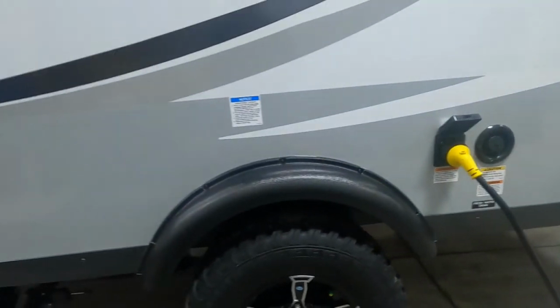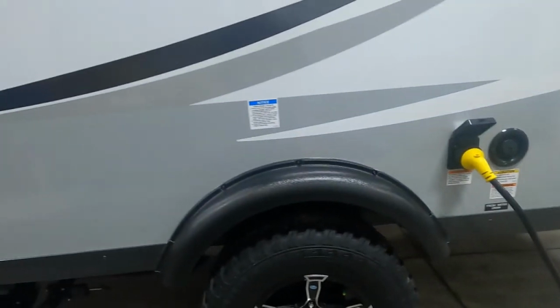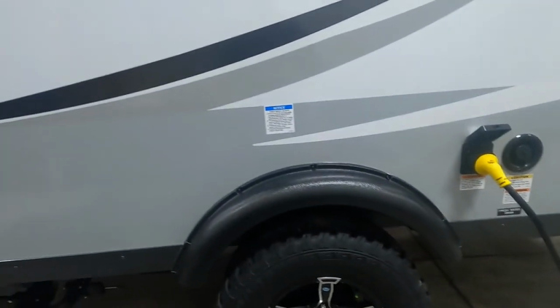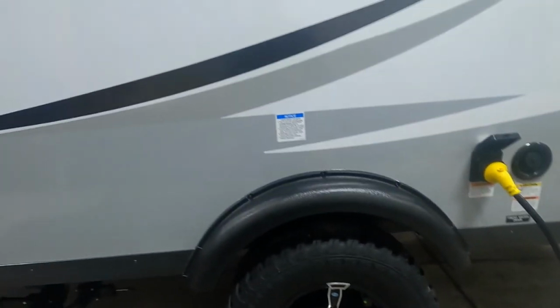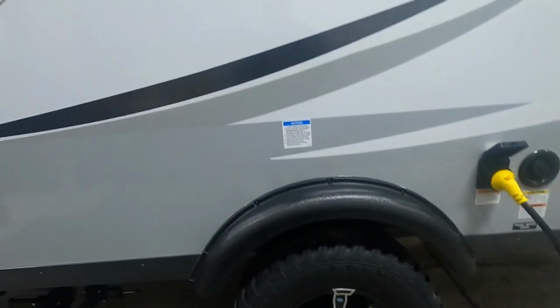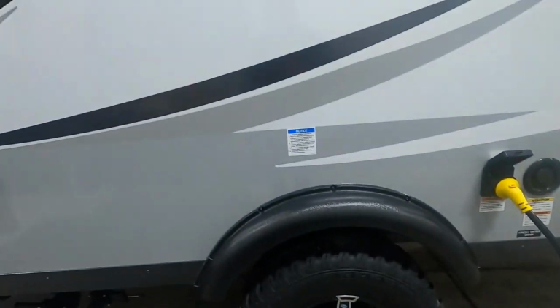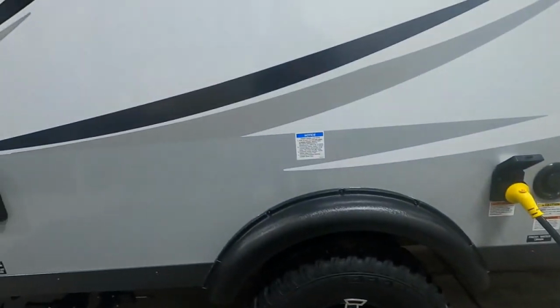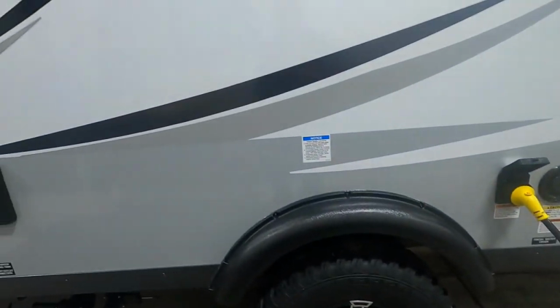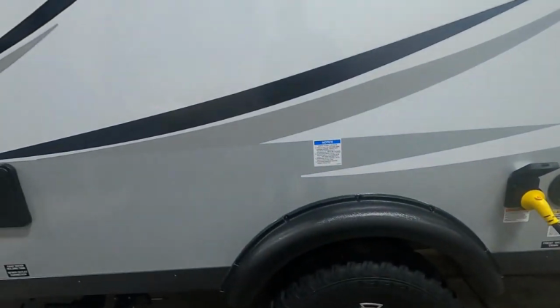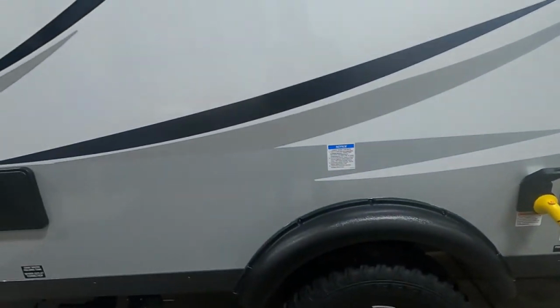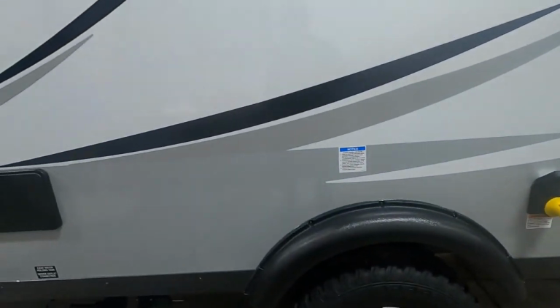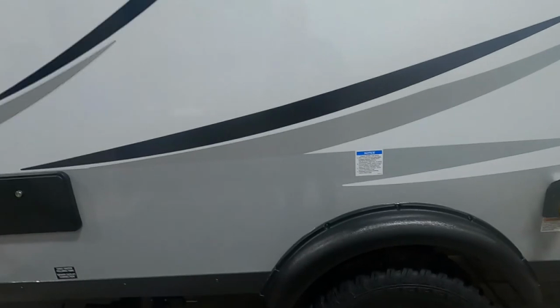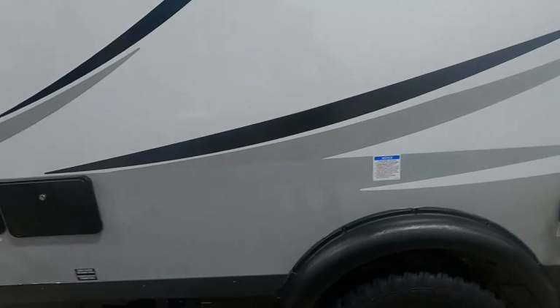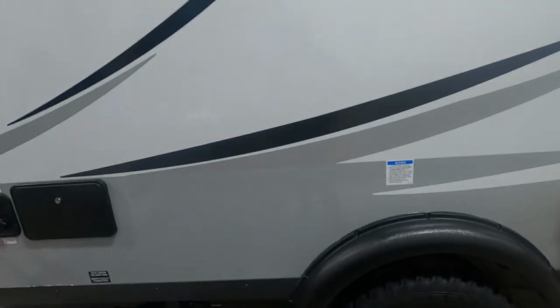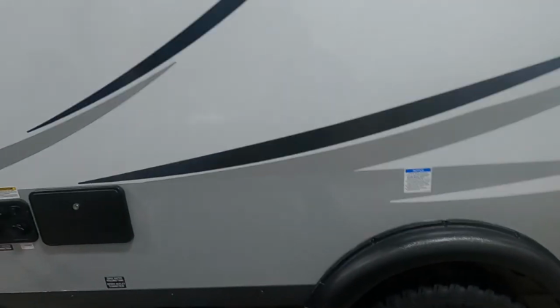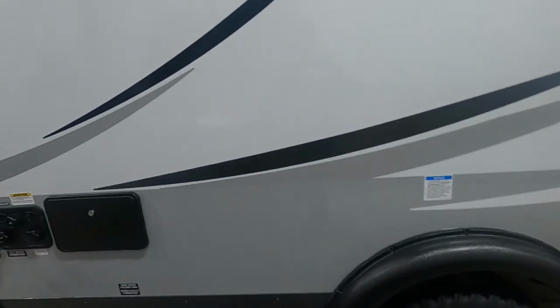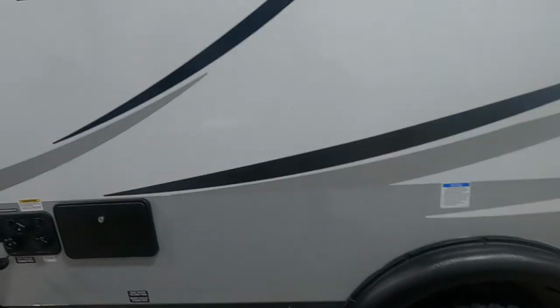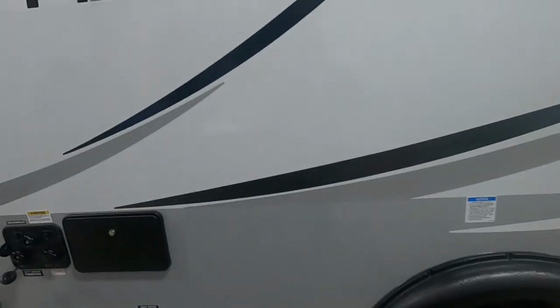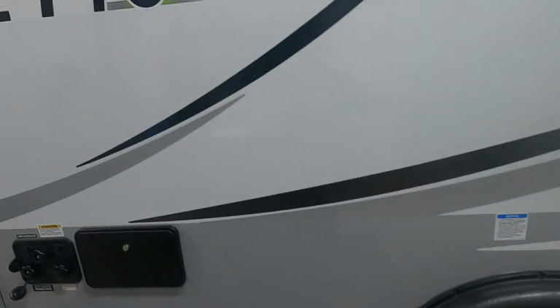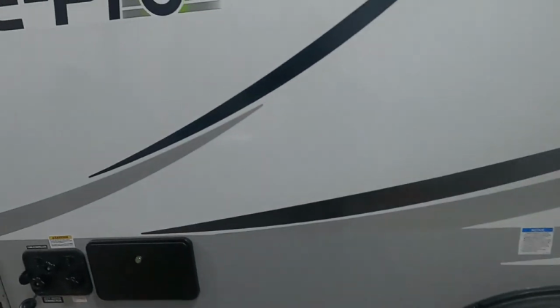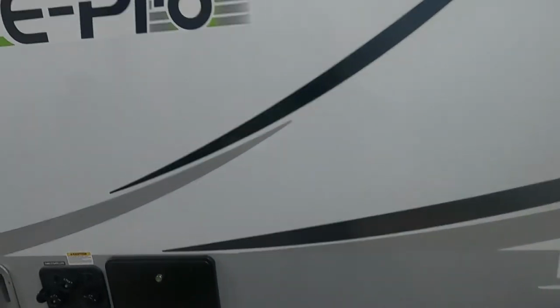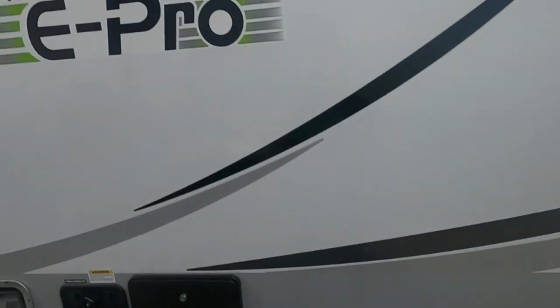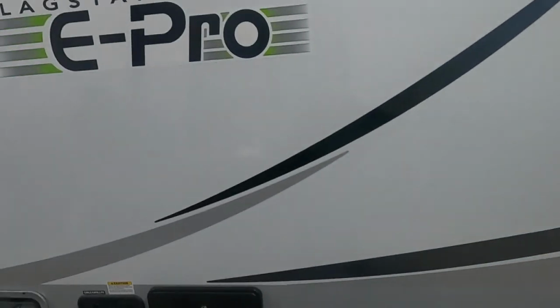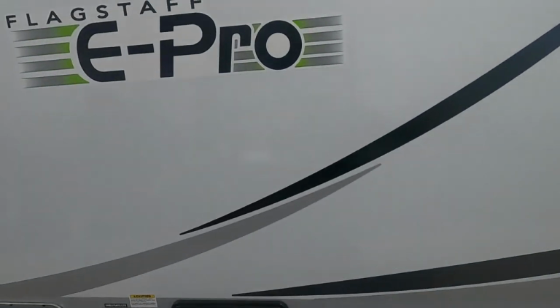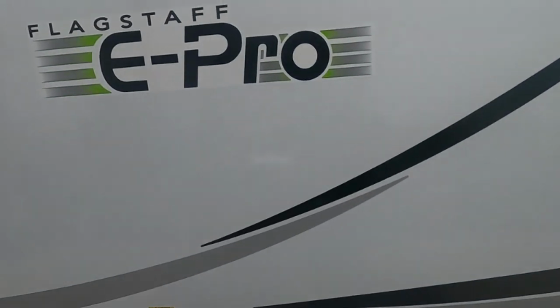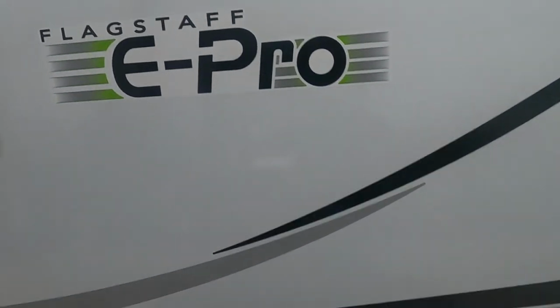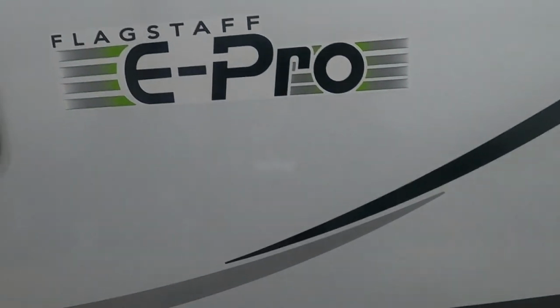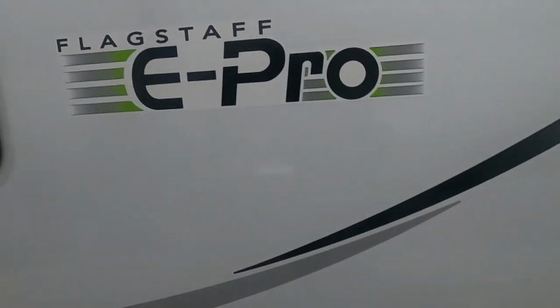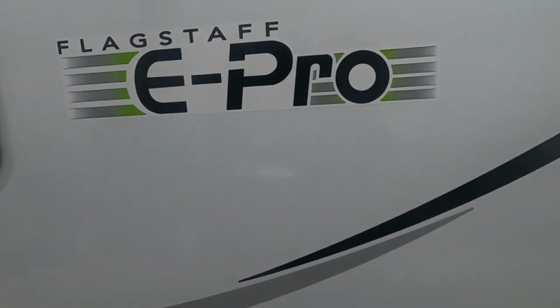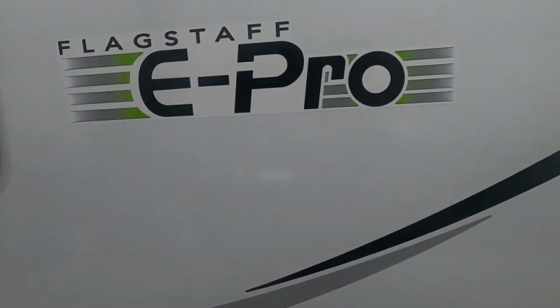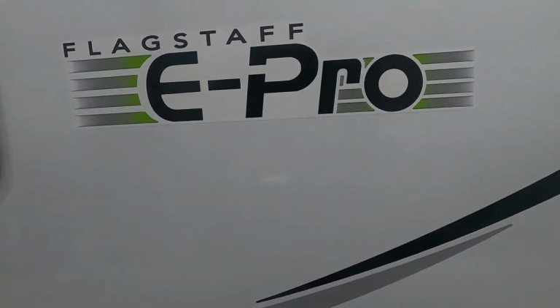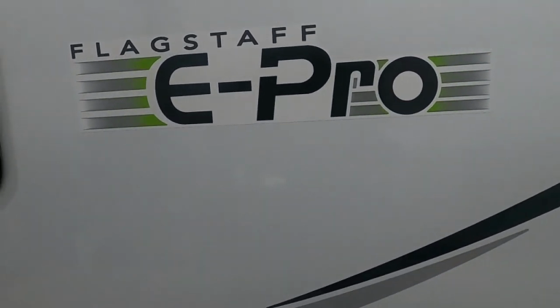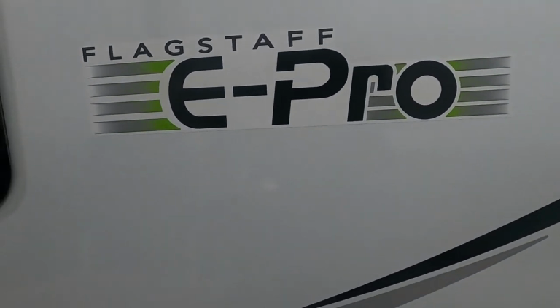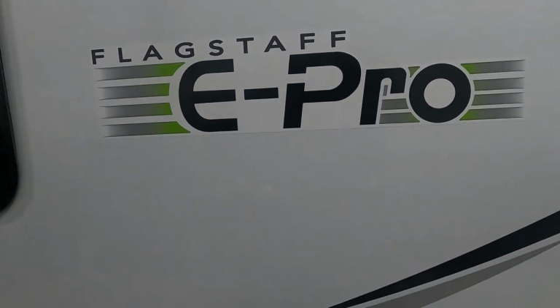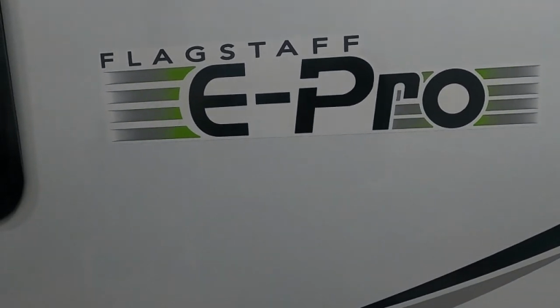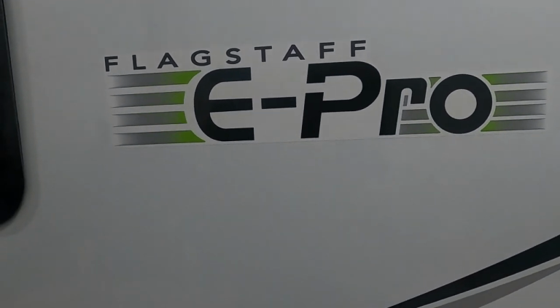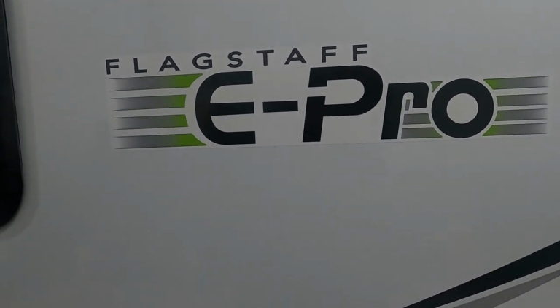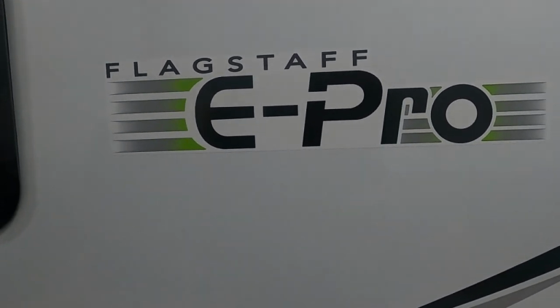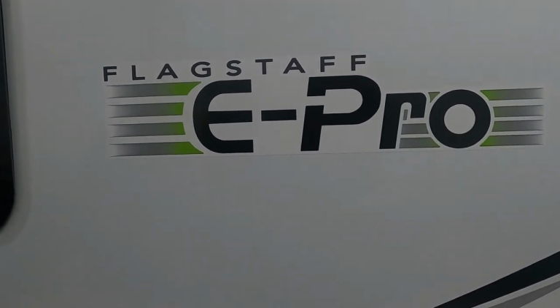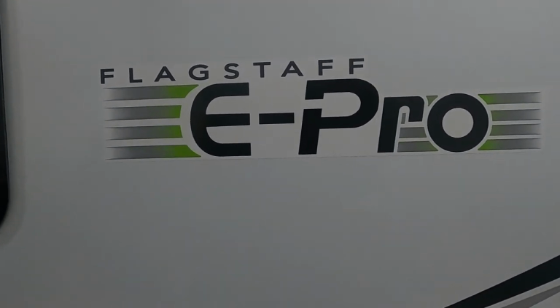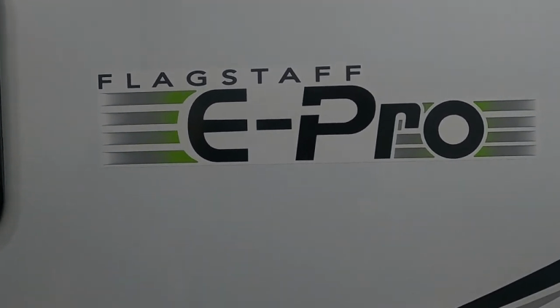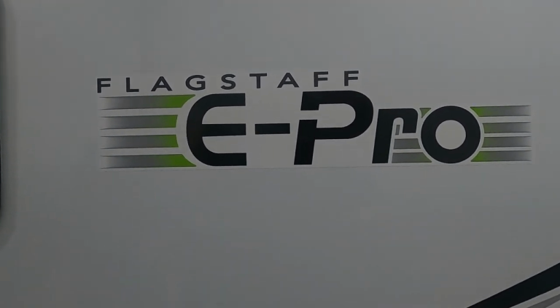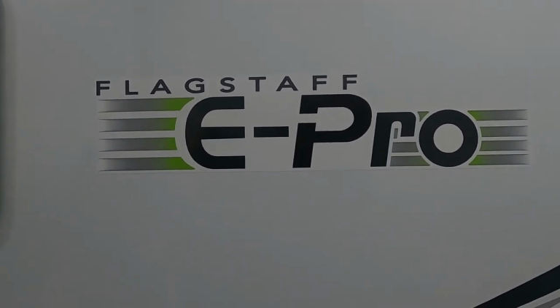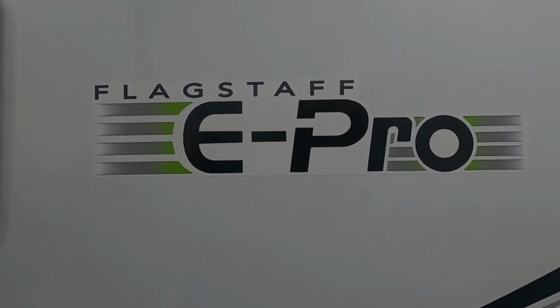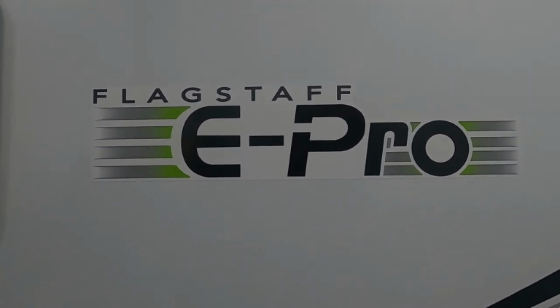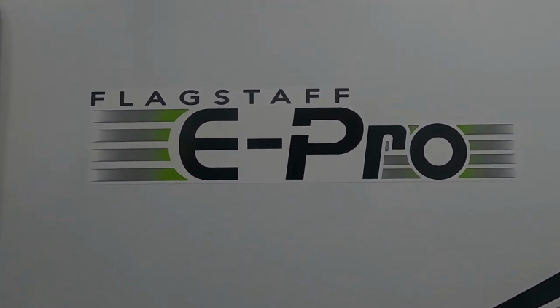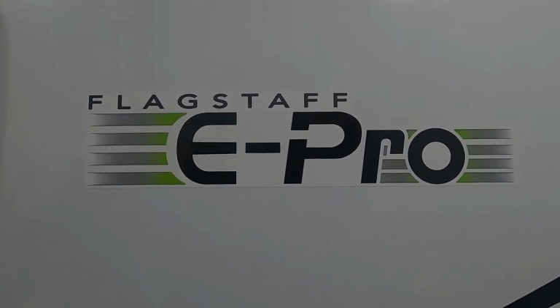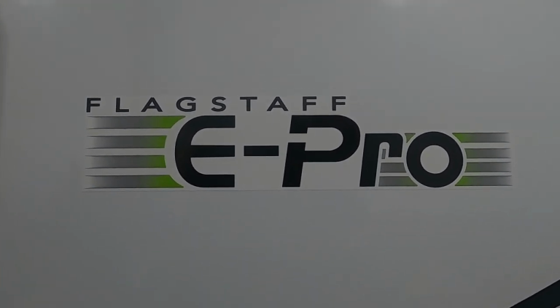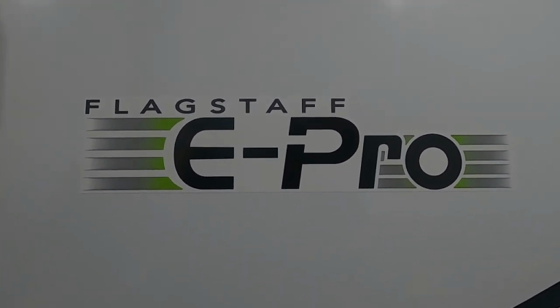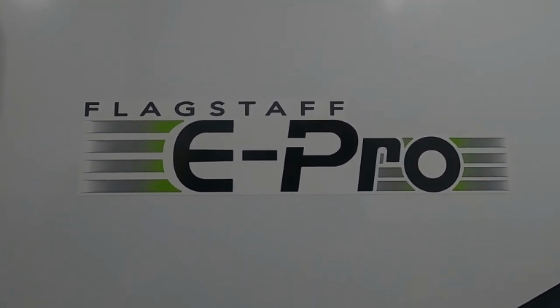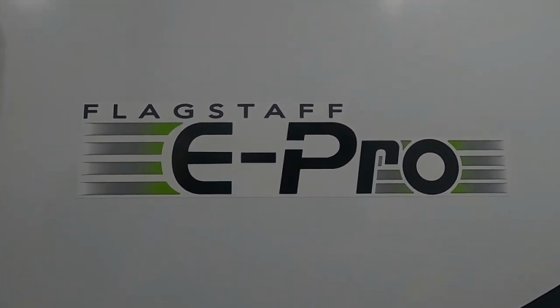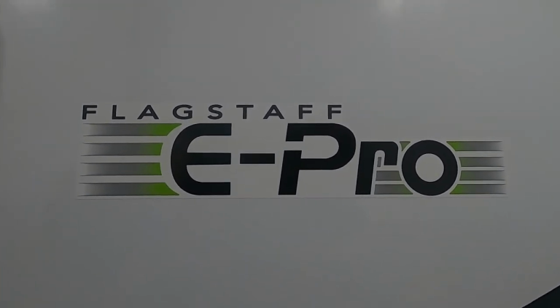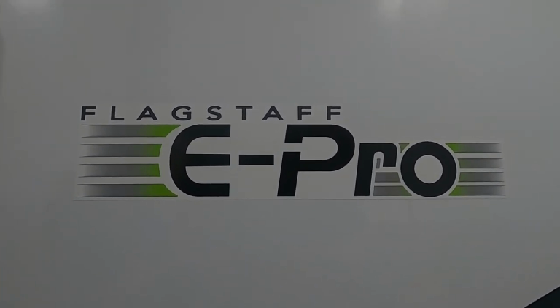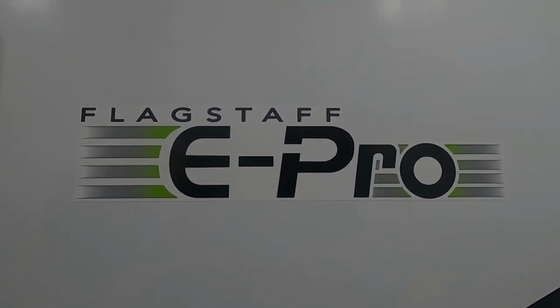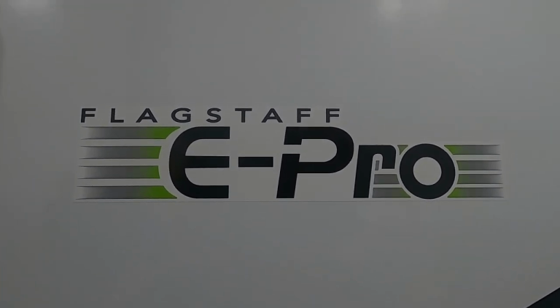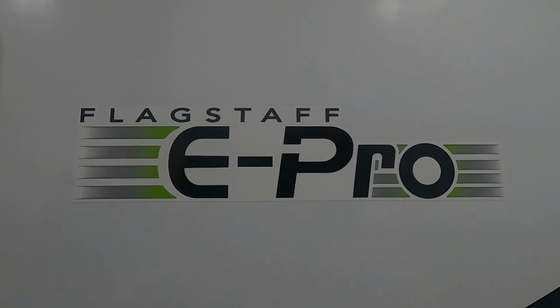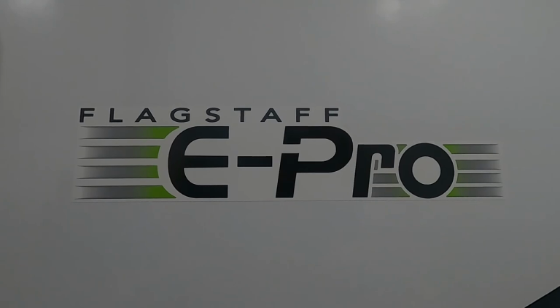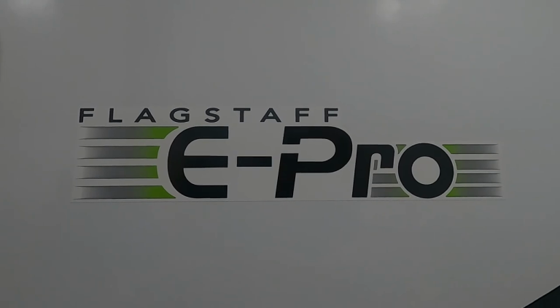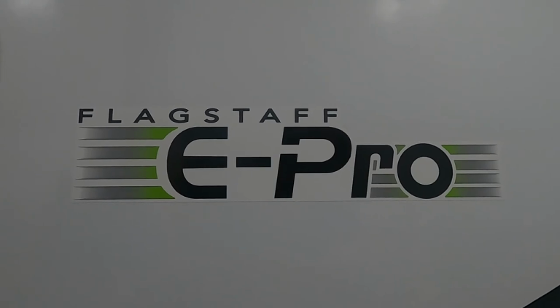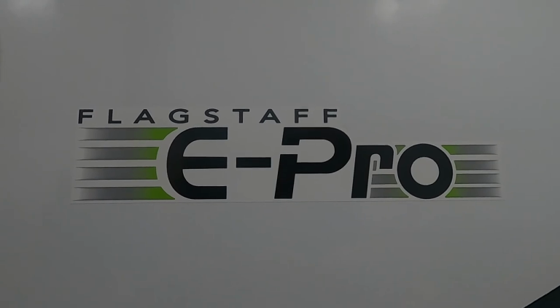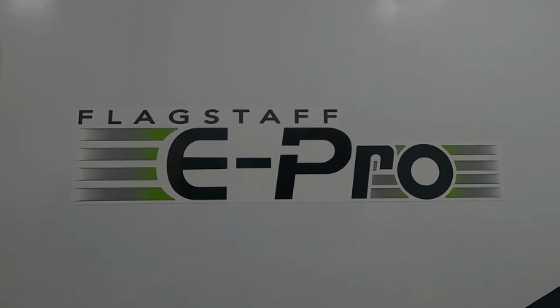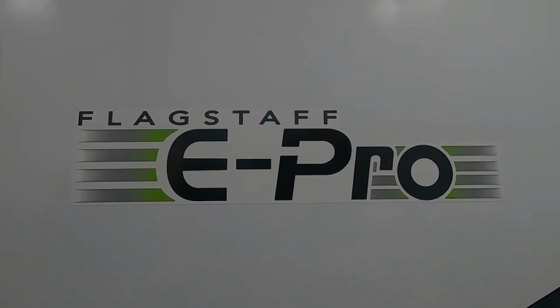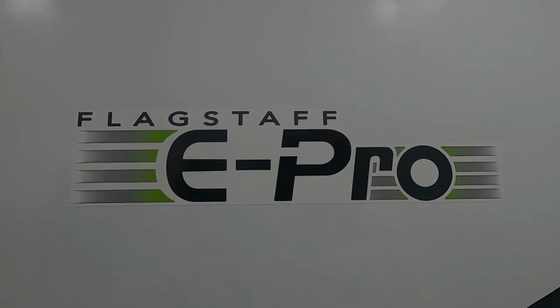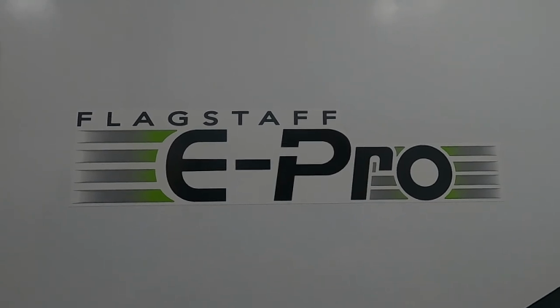And head on home. Again, we thank you for your purchase — hope you enjoy this Flagstaff for many years to come. Happy camping!